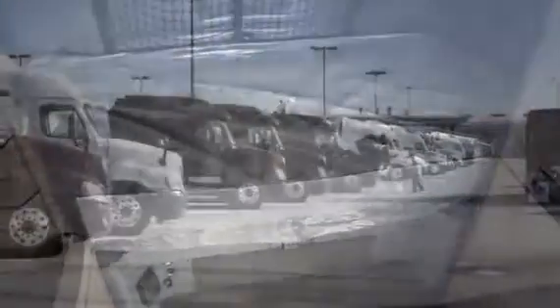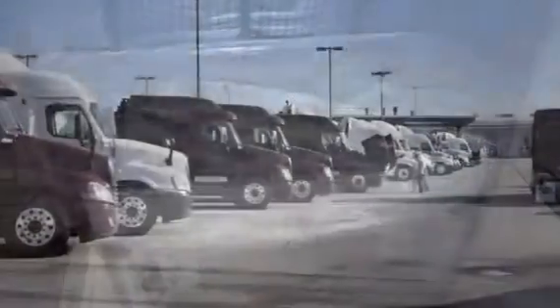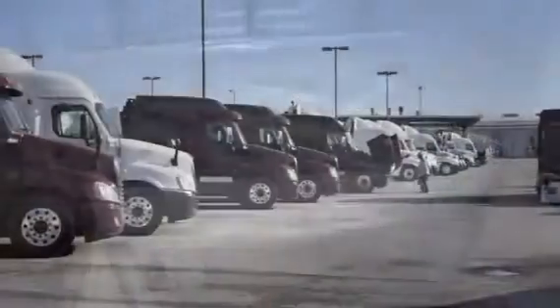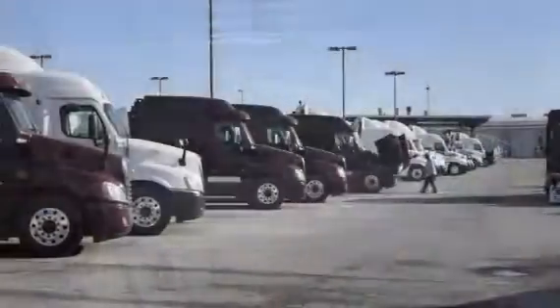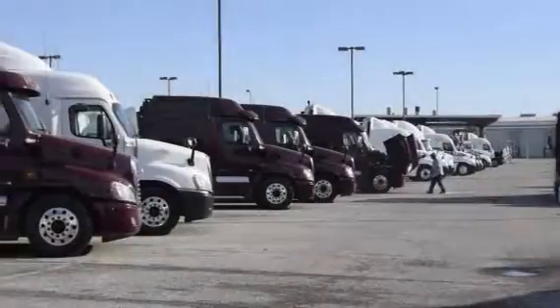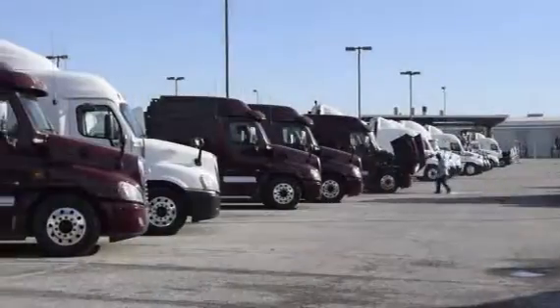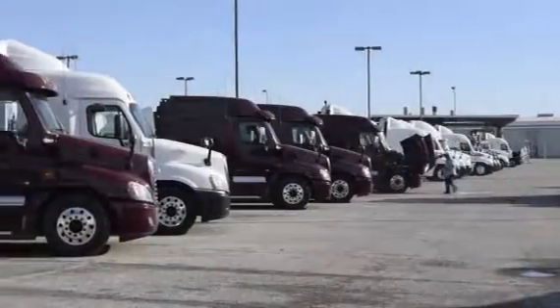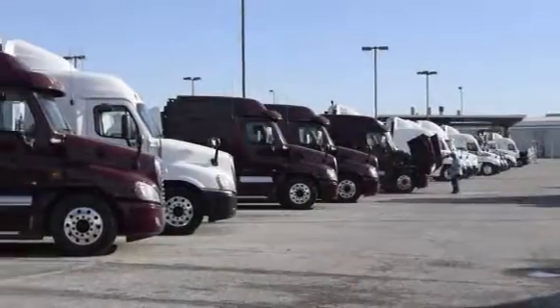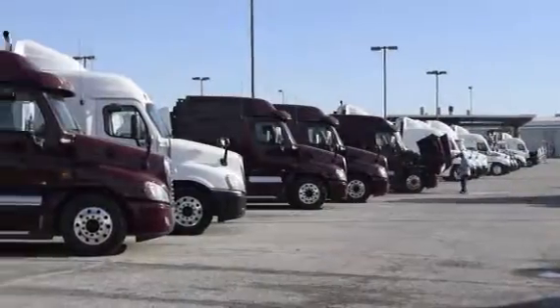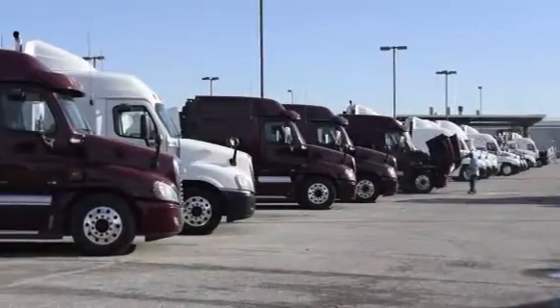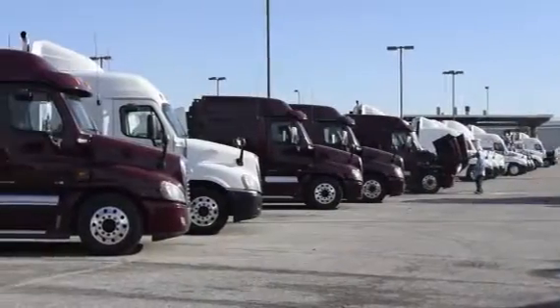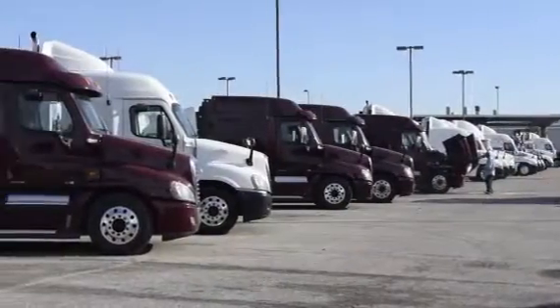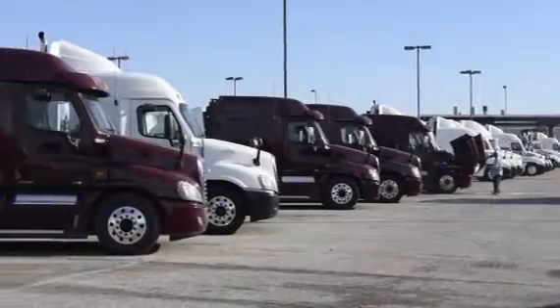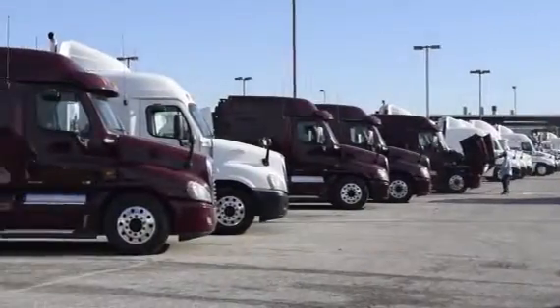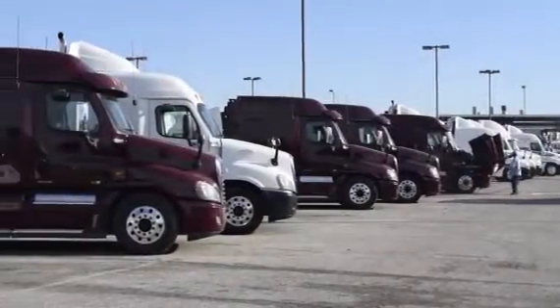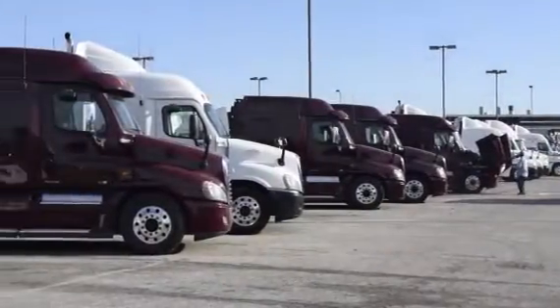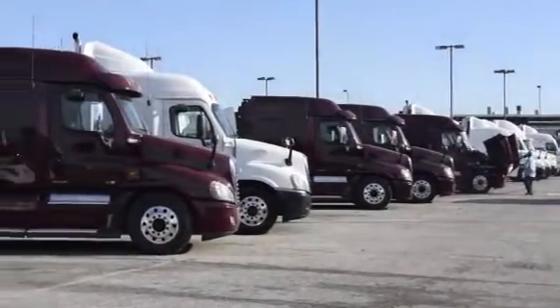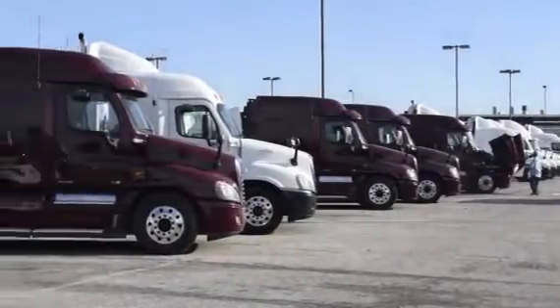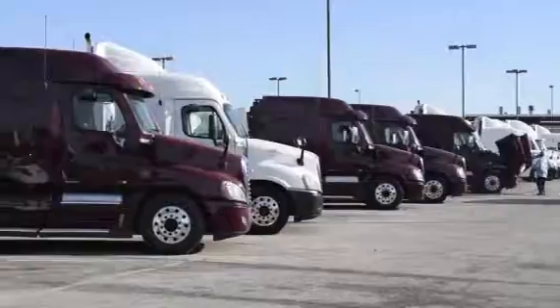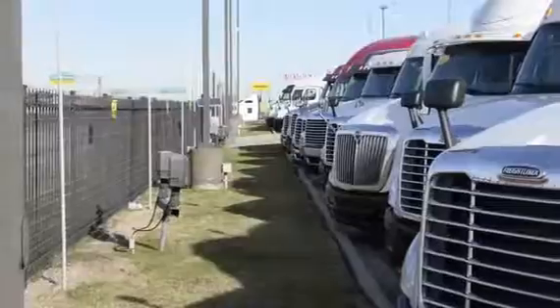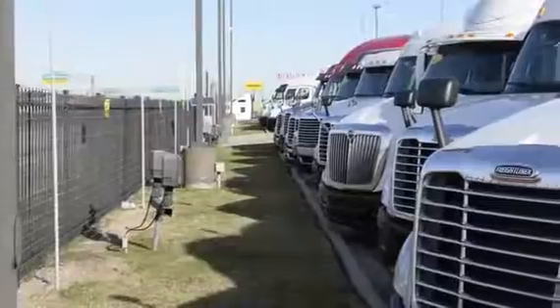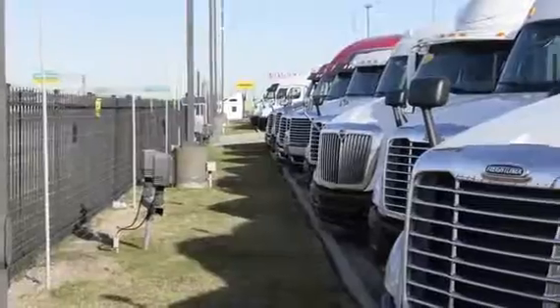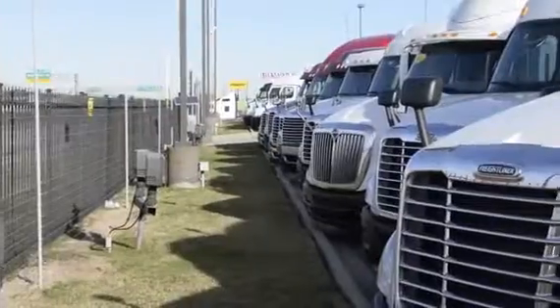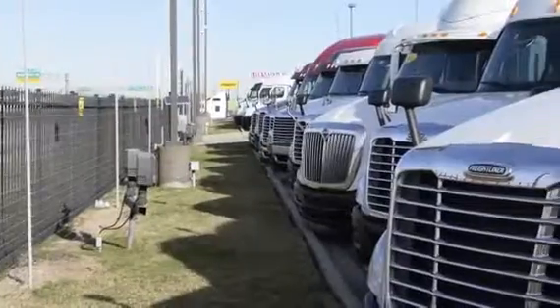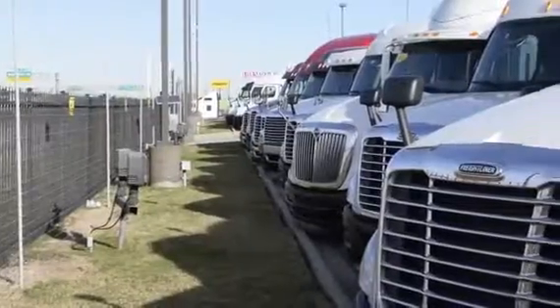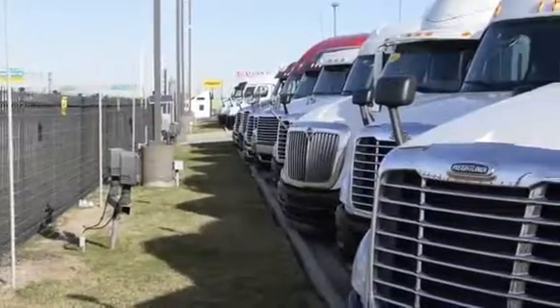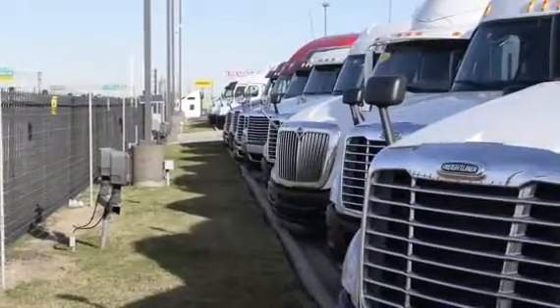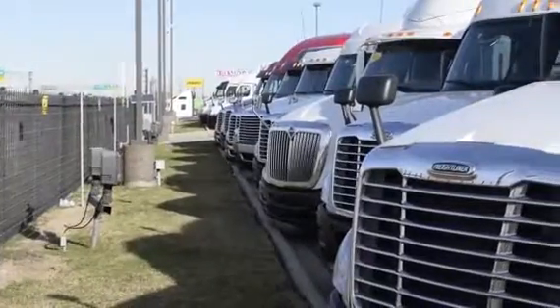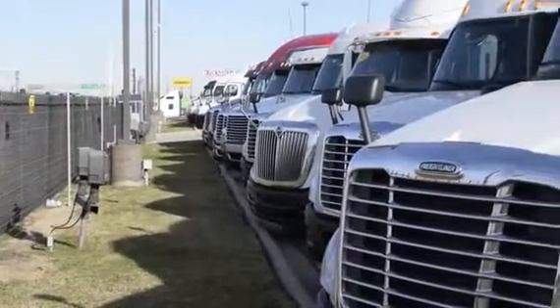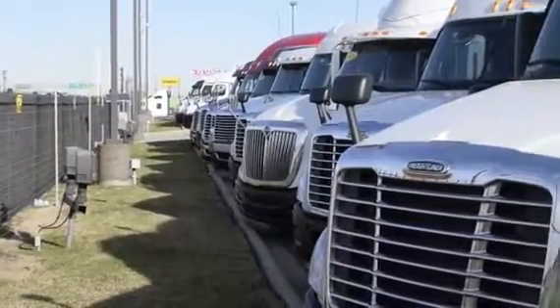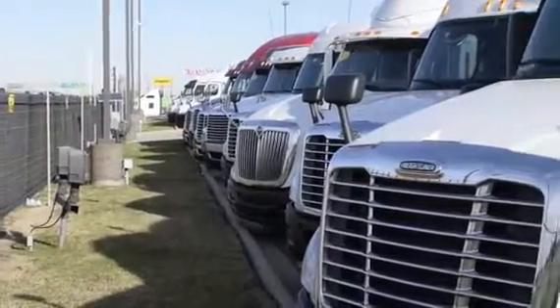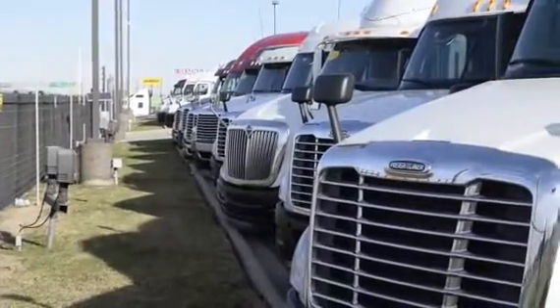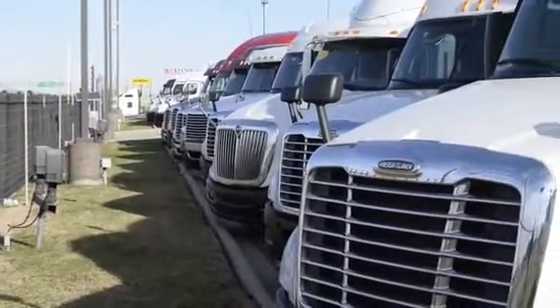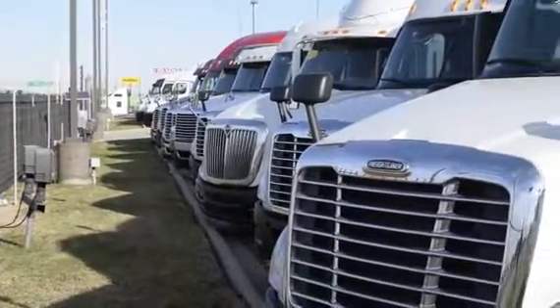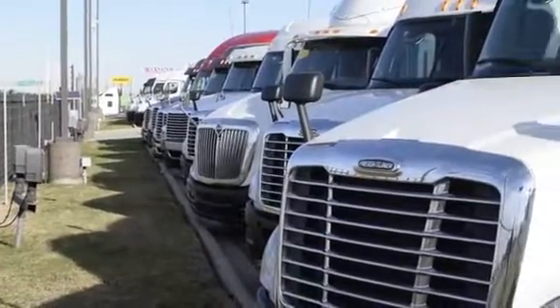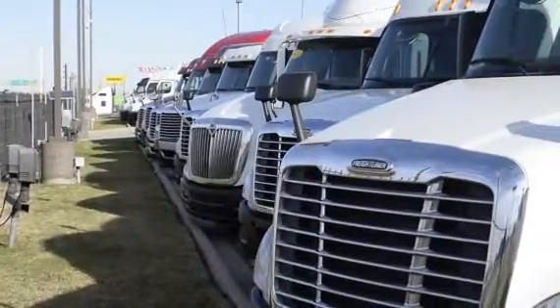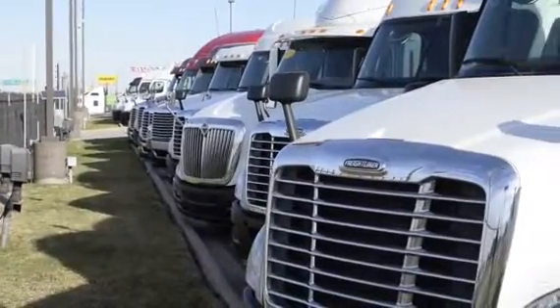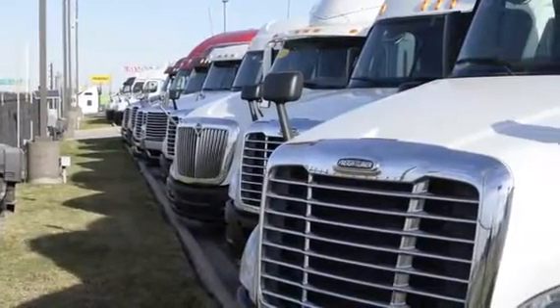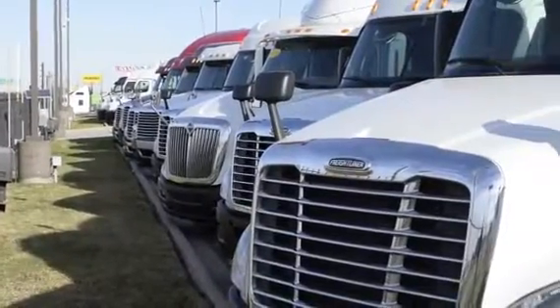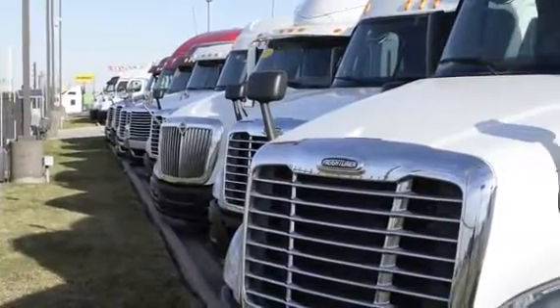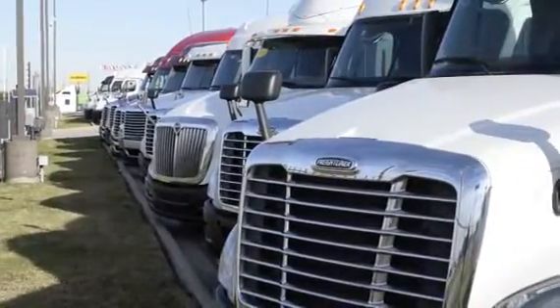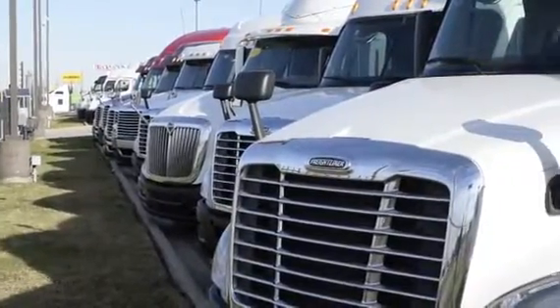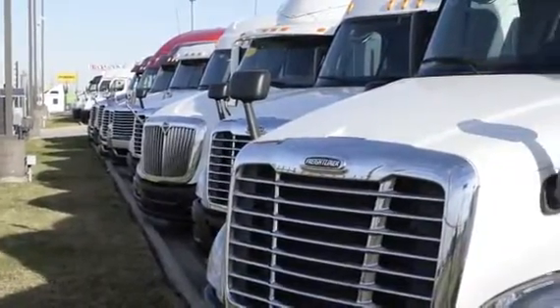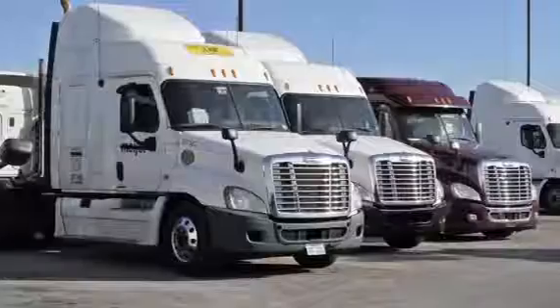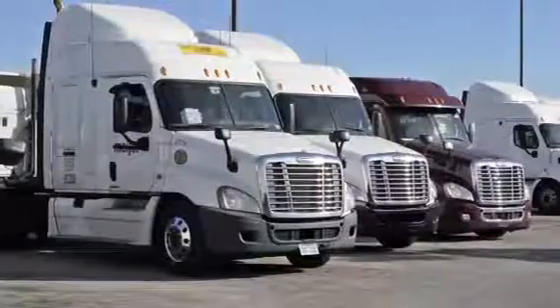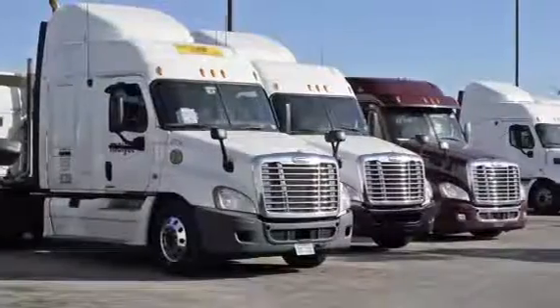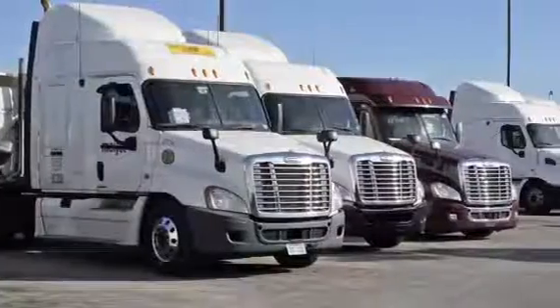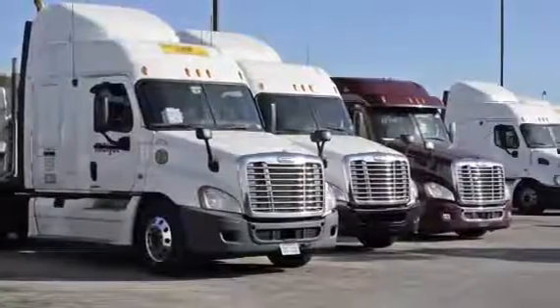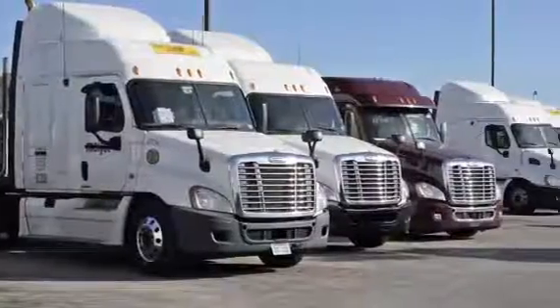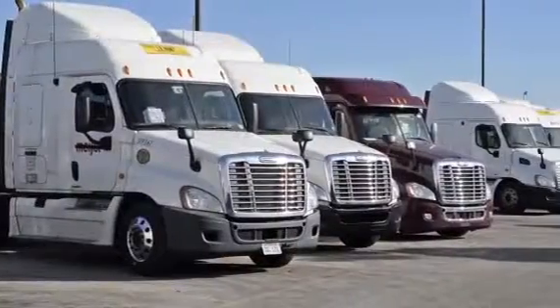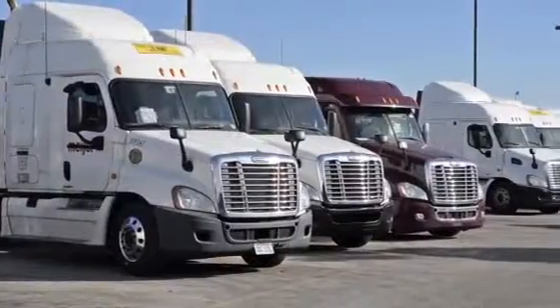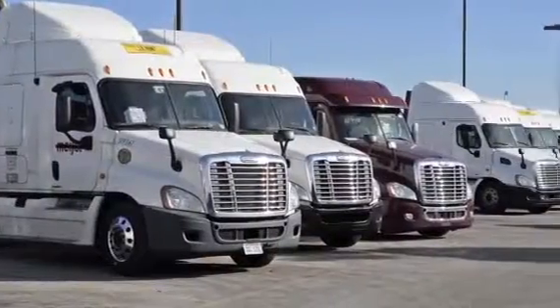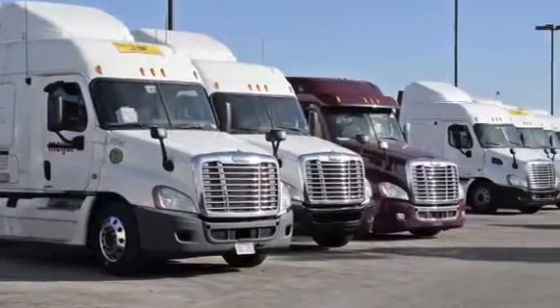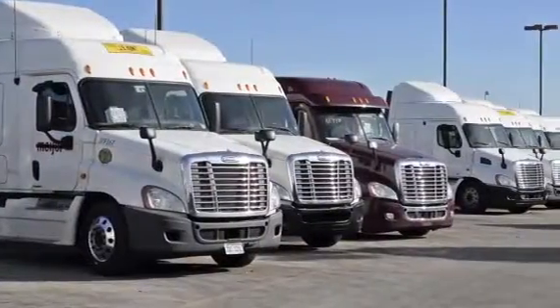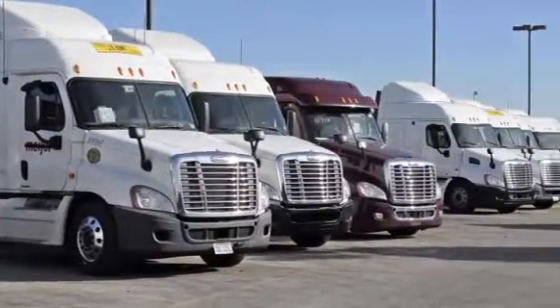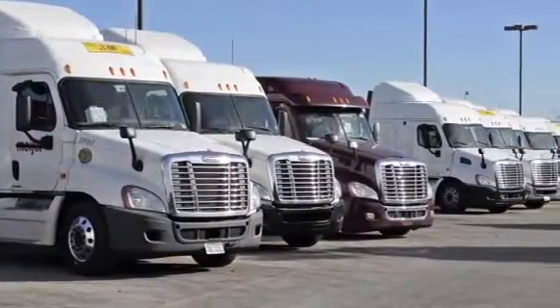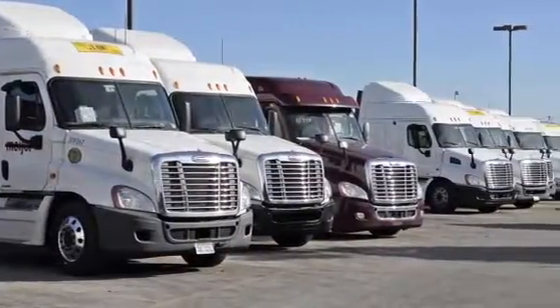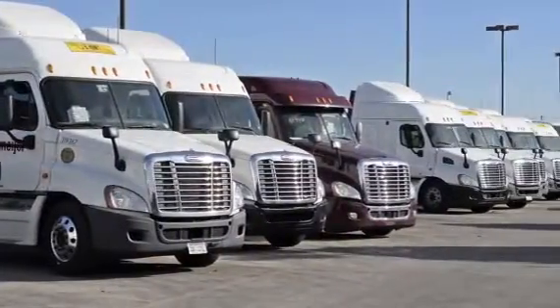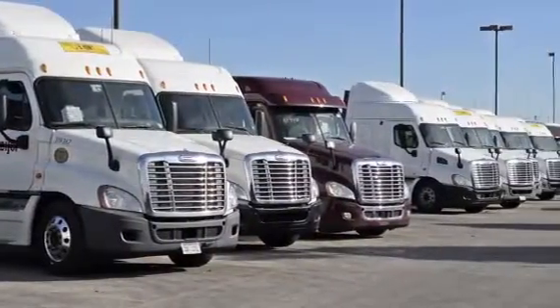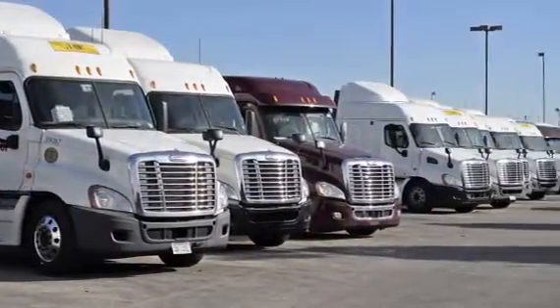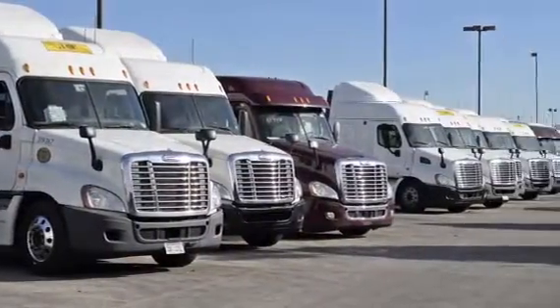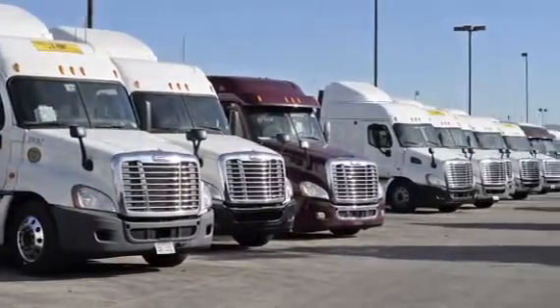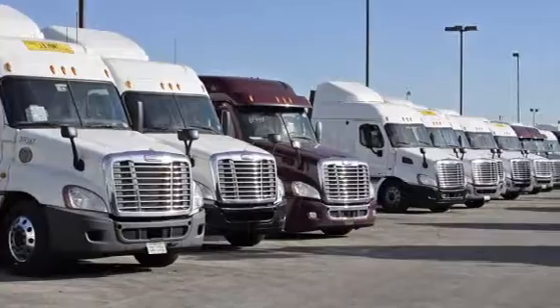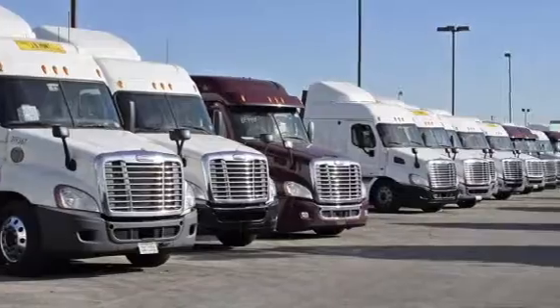Our trucks go through a rigorous inspection where repairs are completed by factory-trained technicians. They are also professionally detailed inside and out.